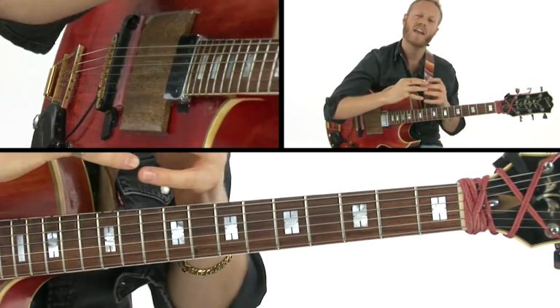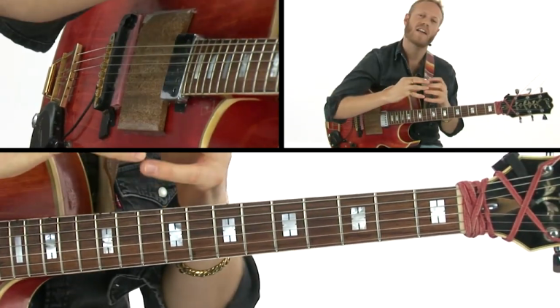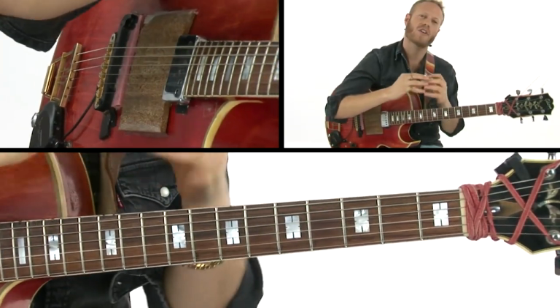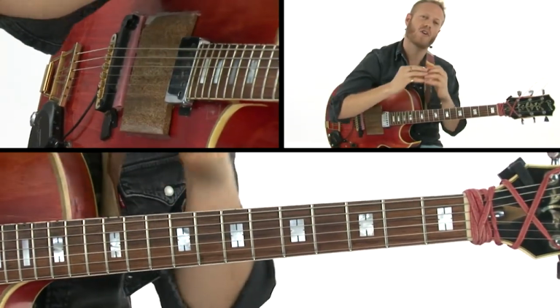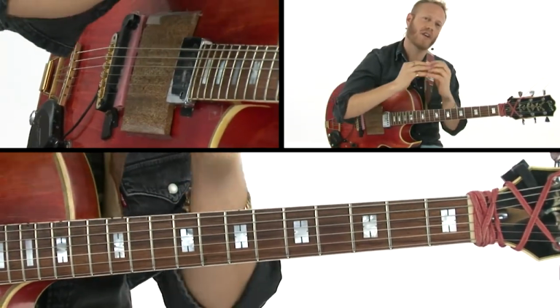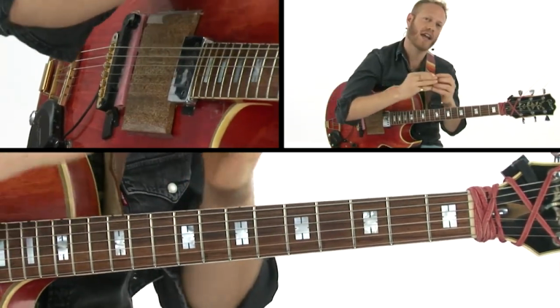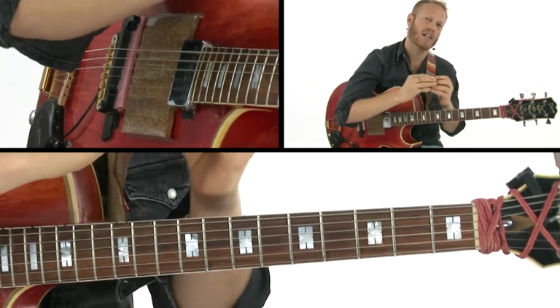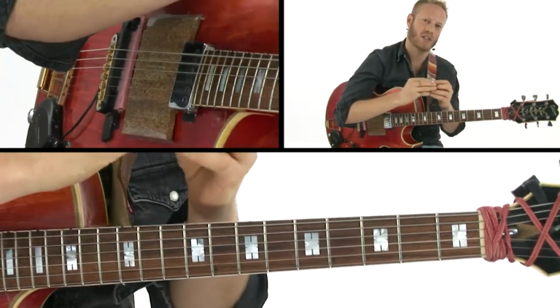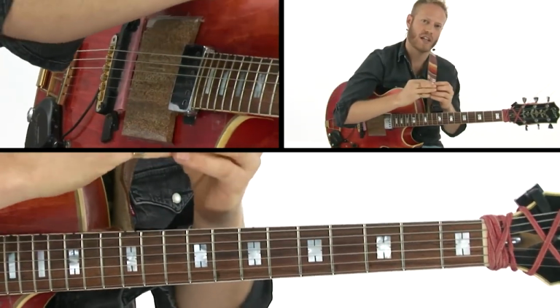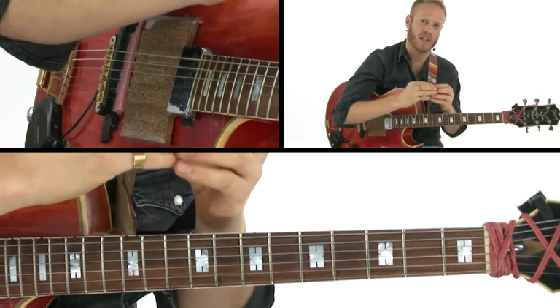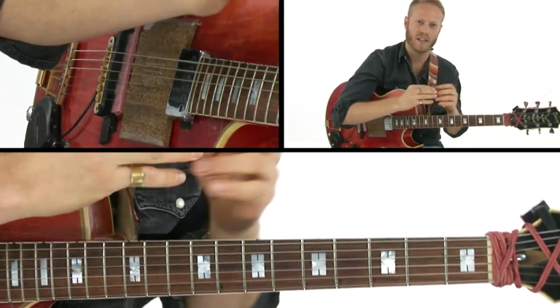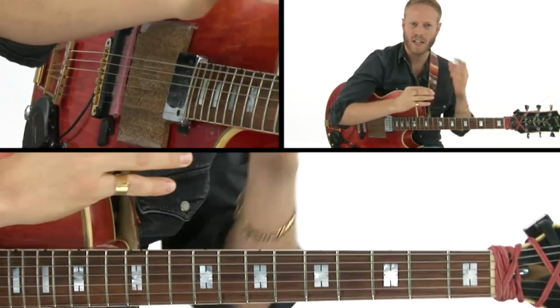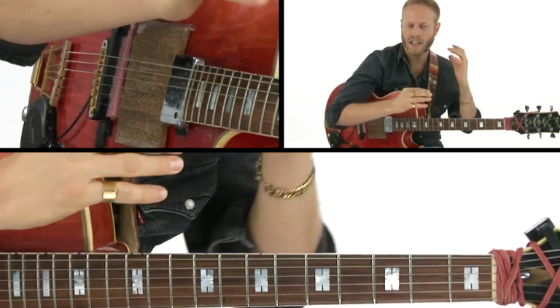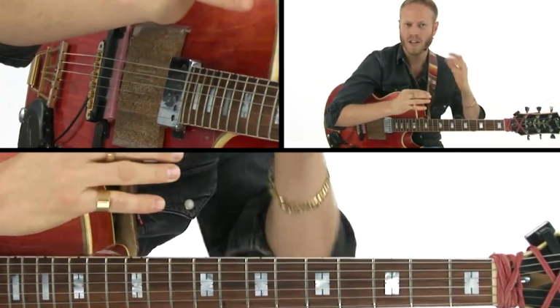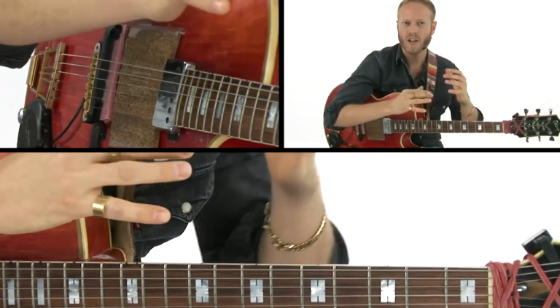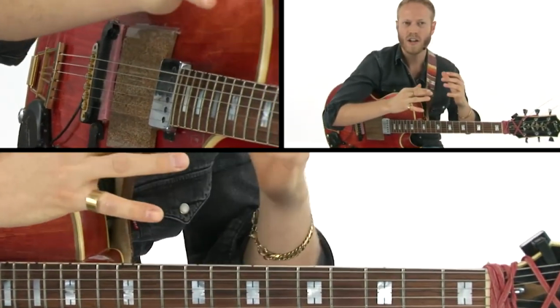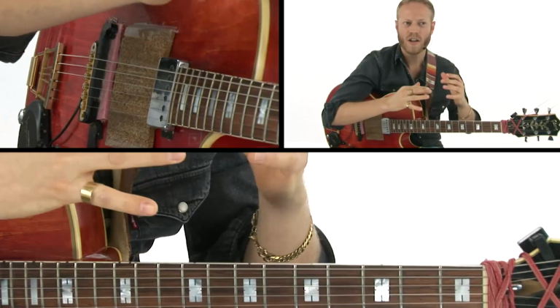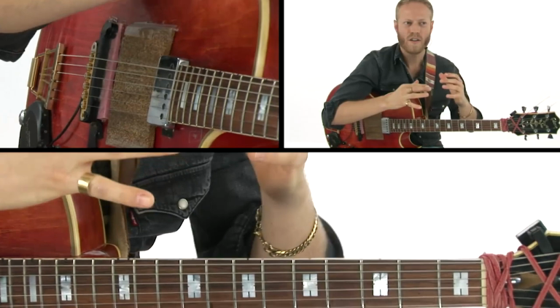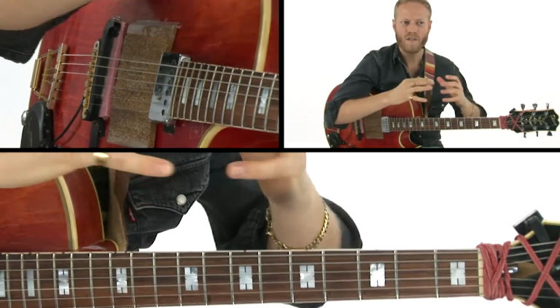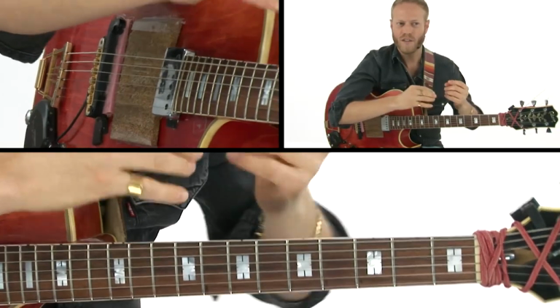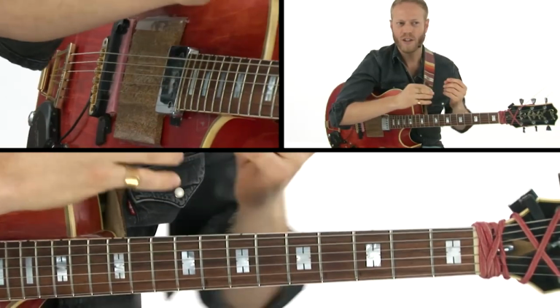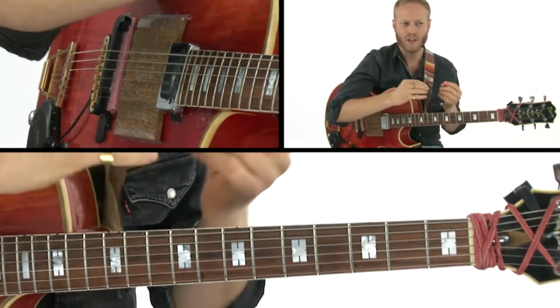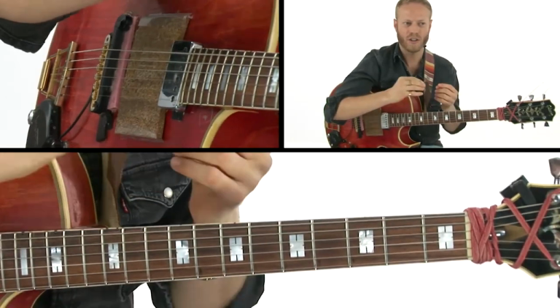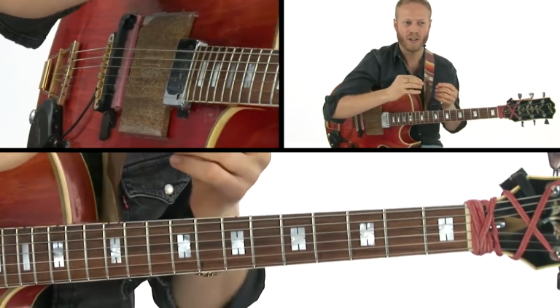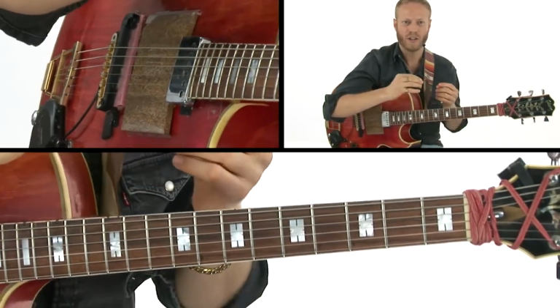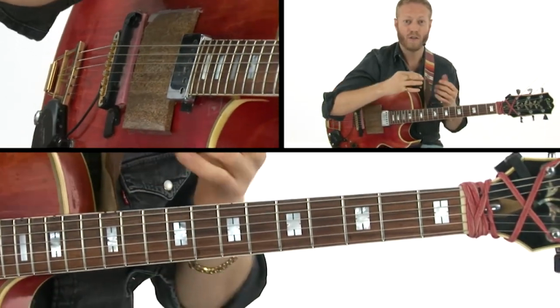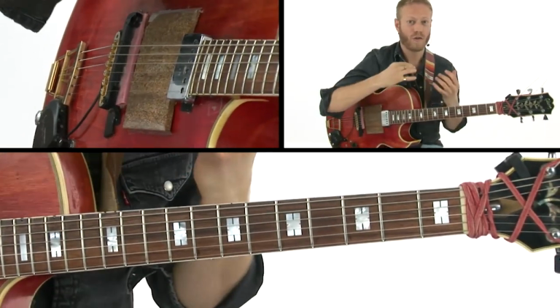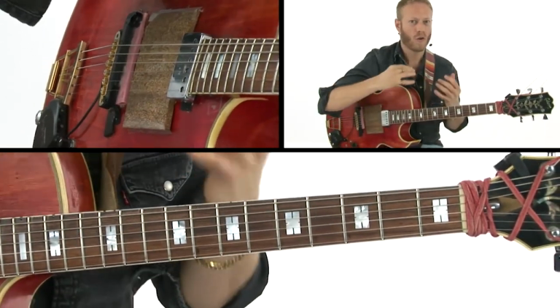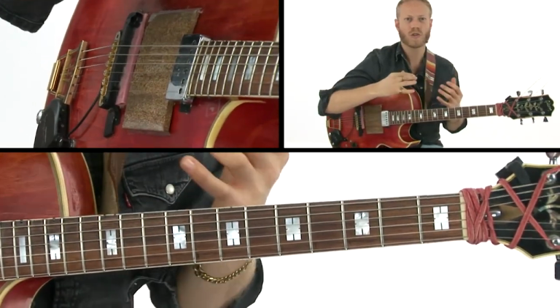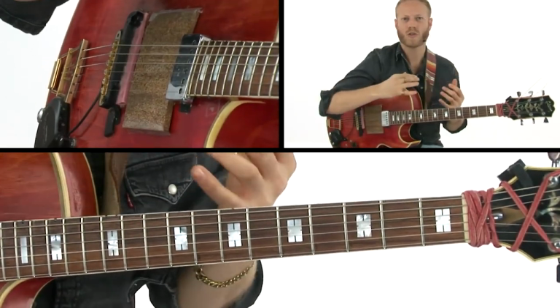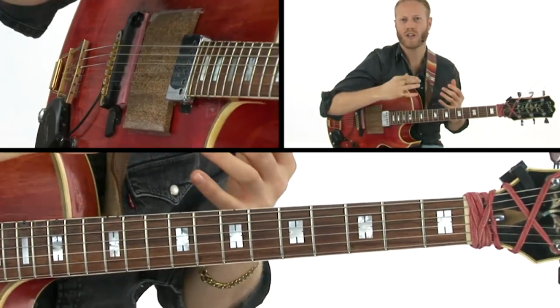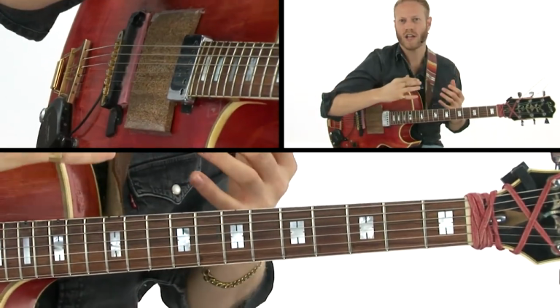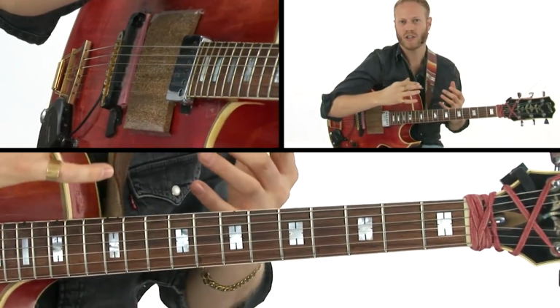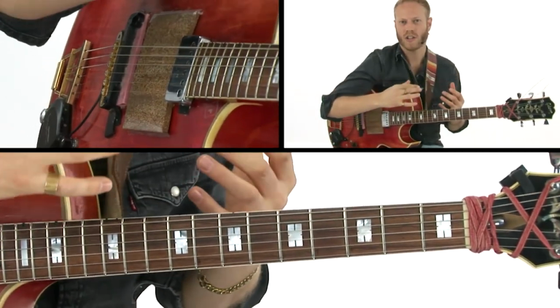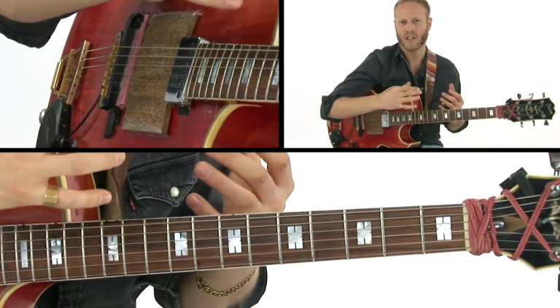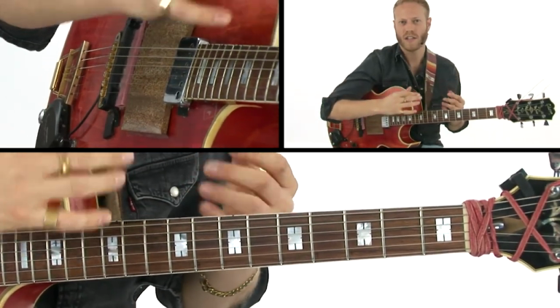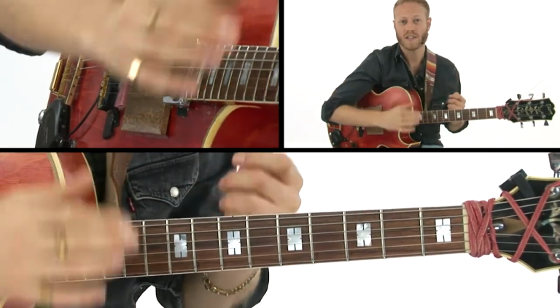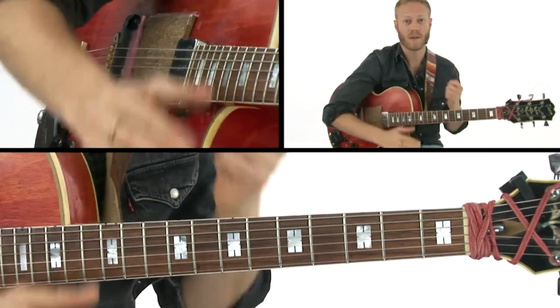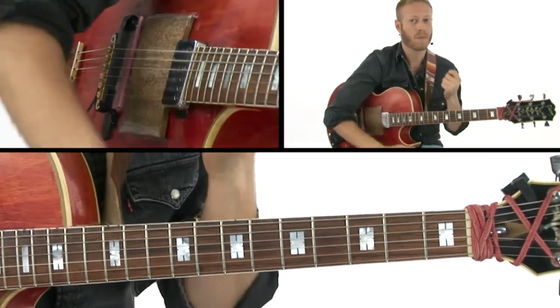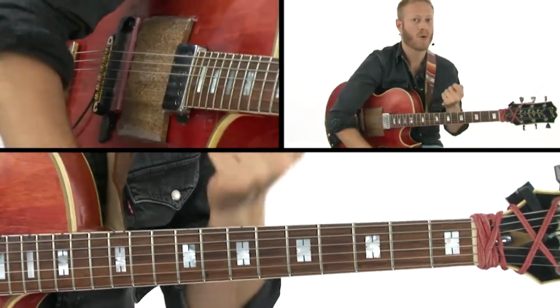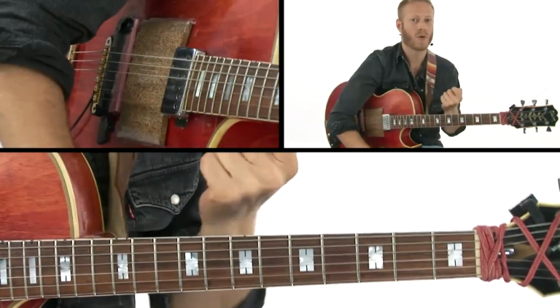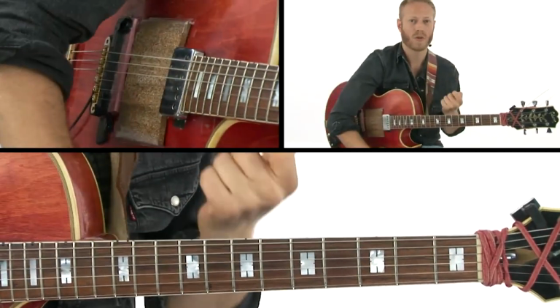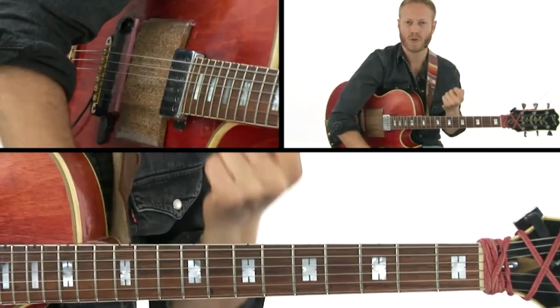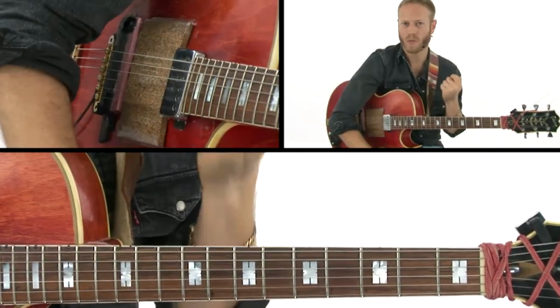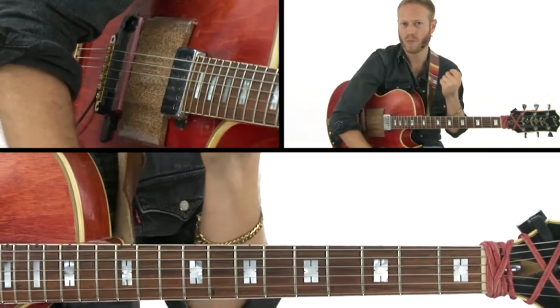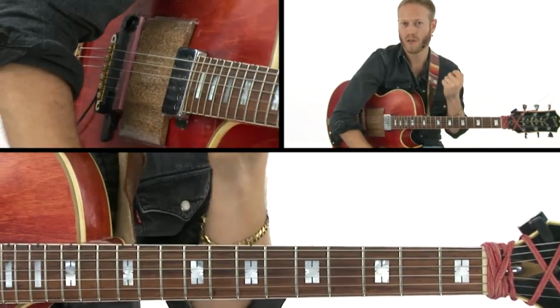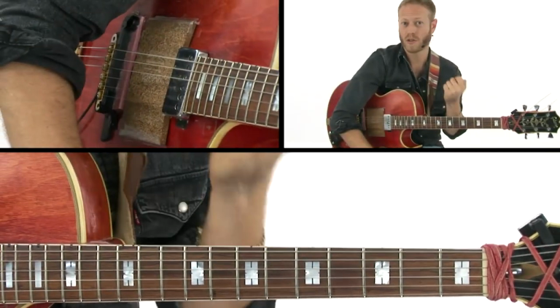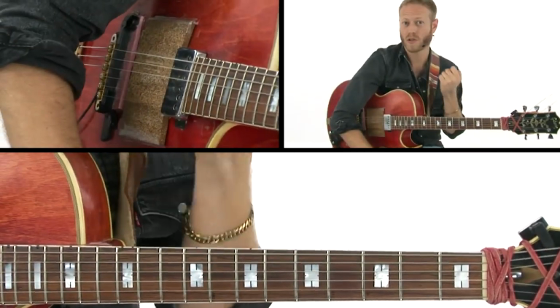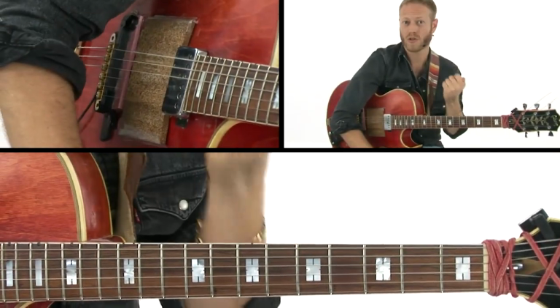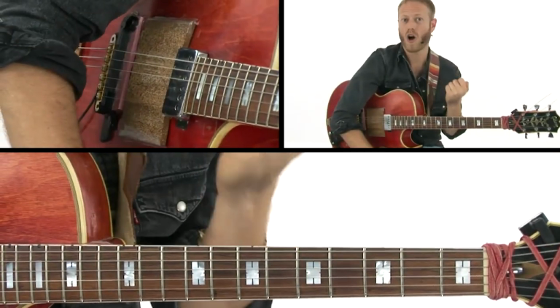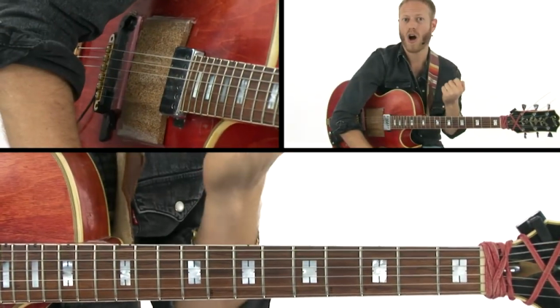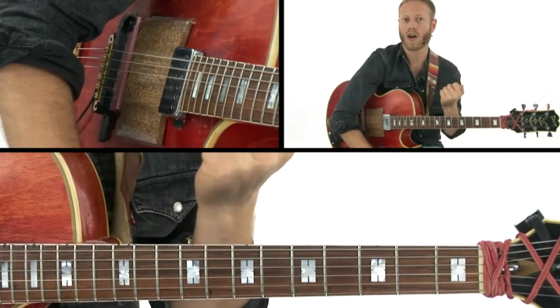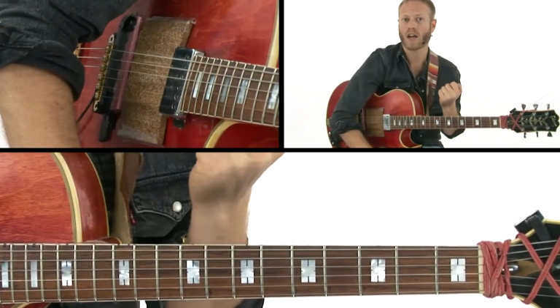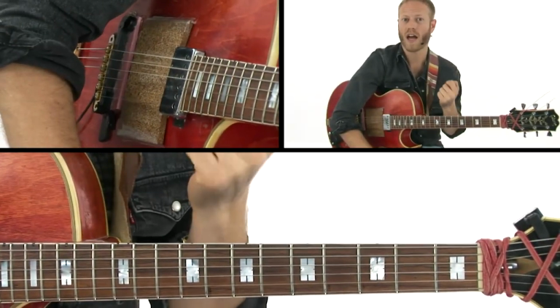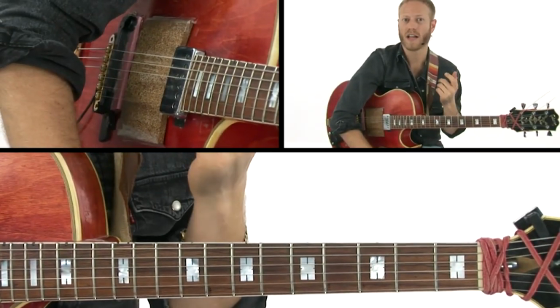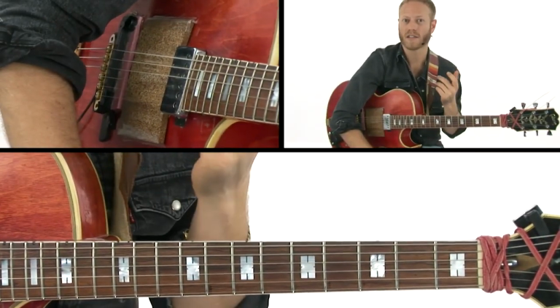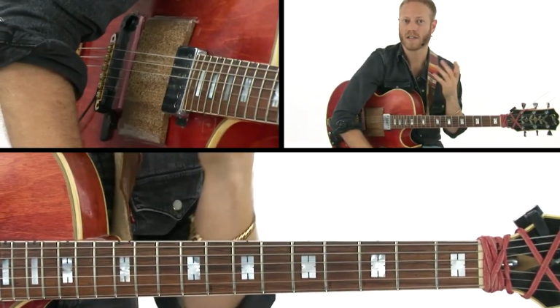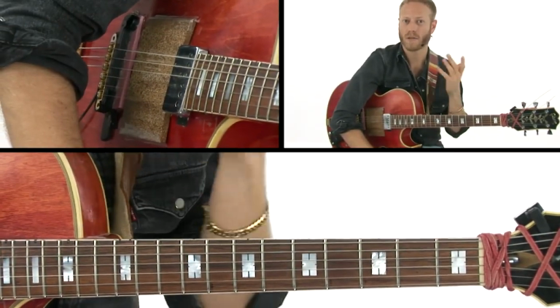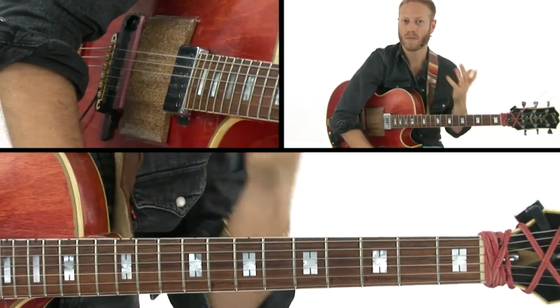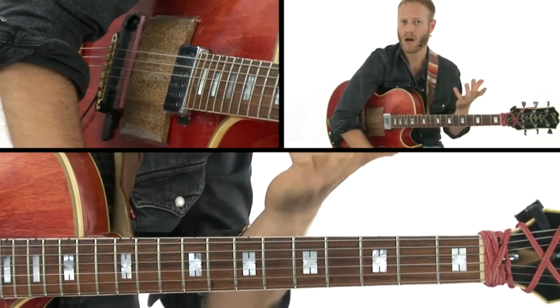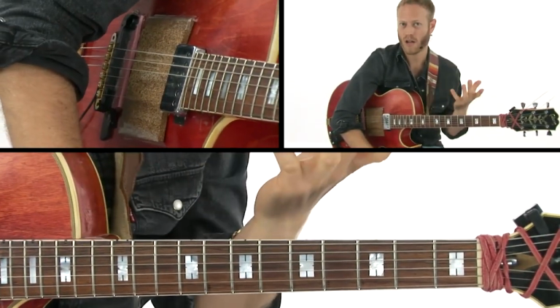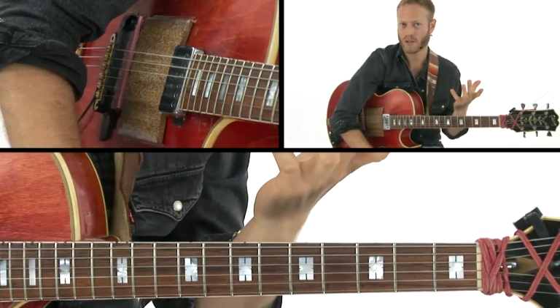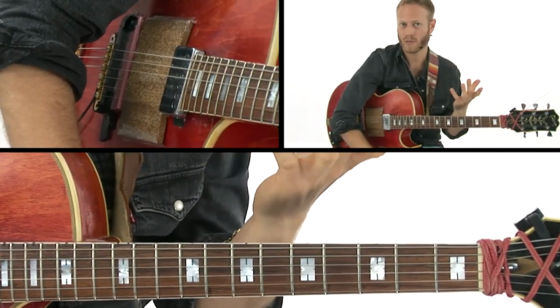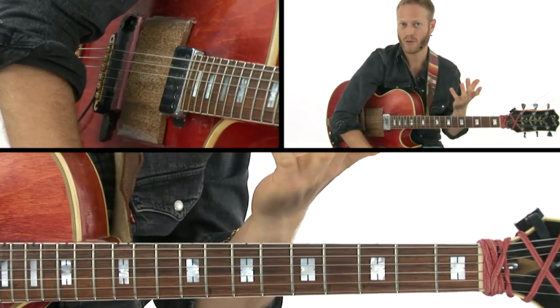And then that connection — the ear, finger, voice connection — is important to keep as strong as possible.